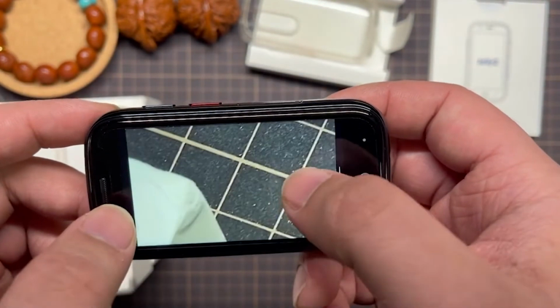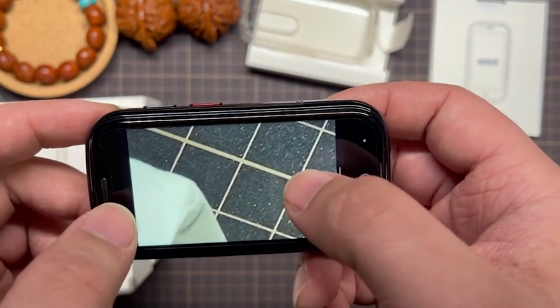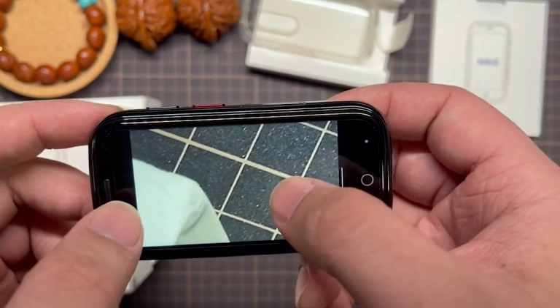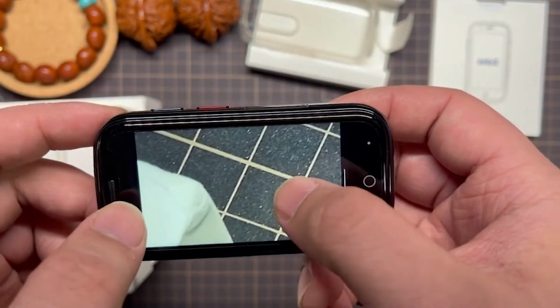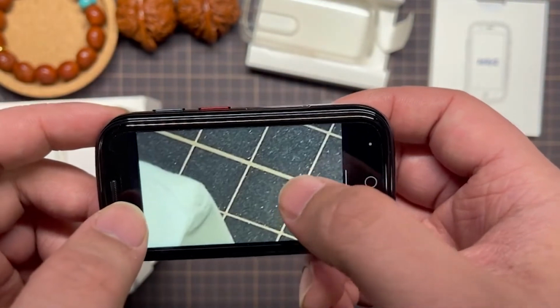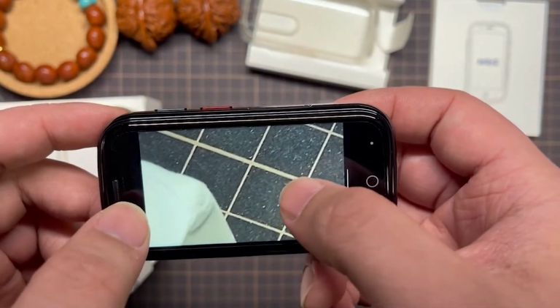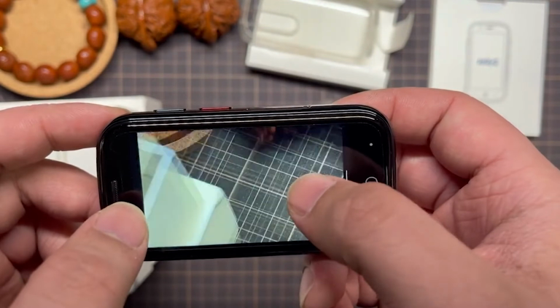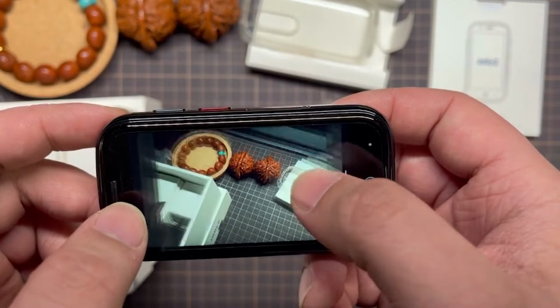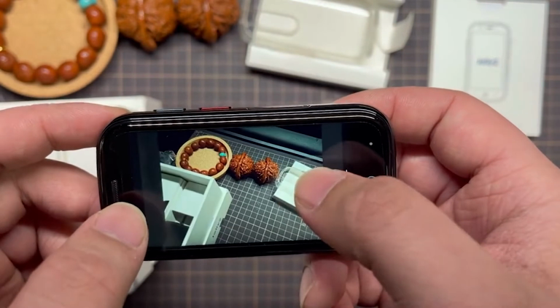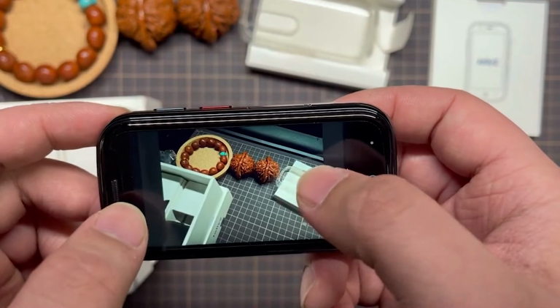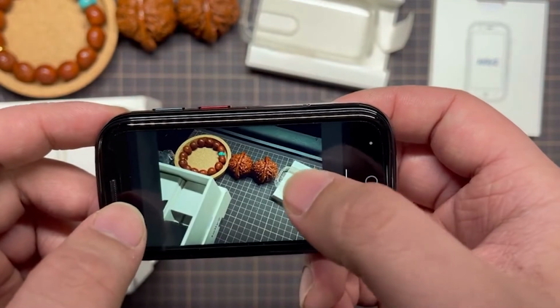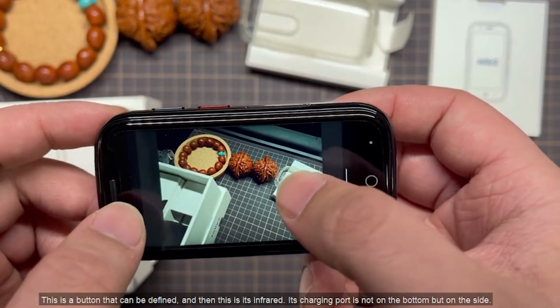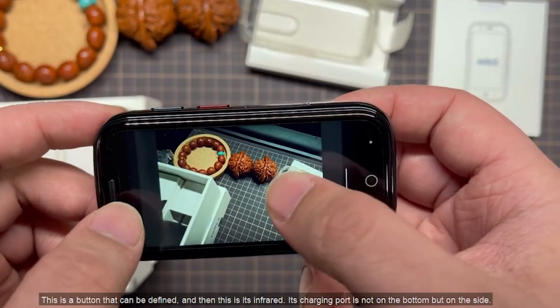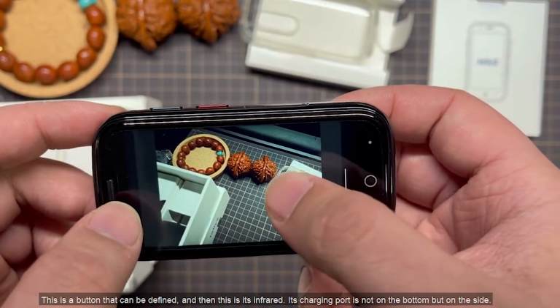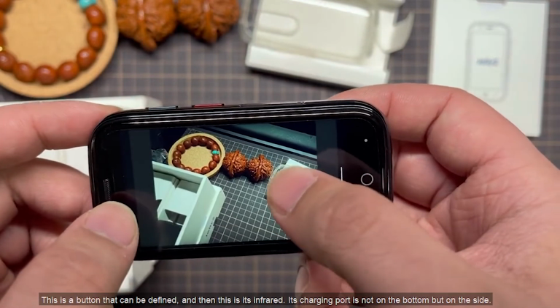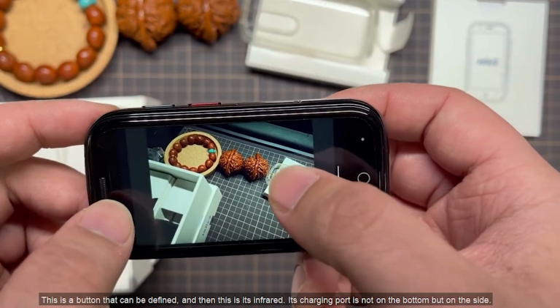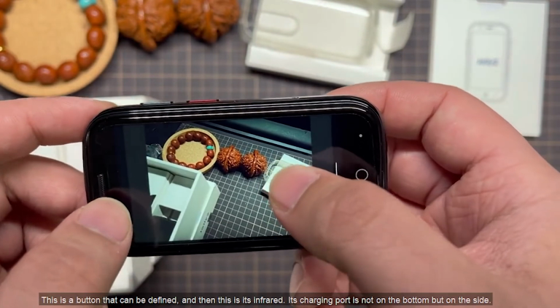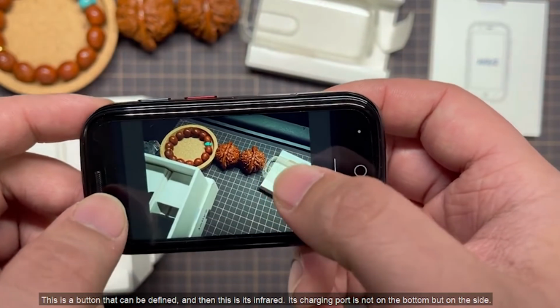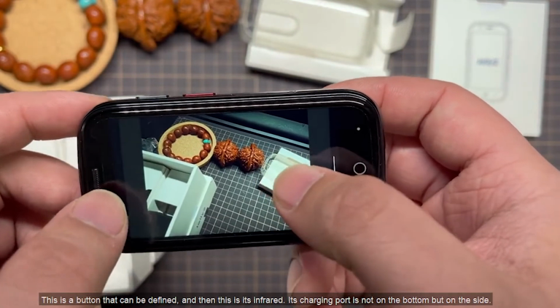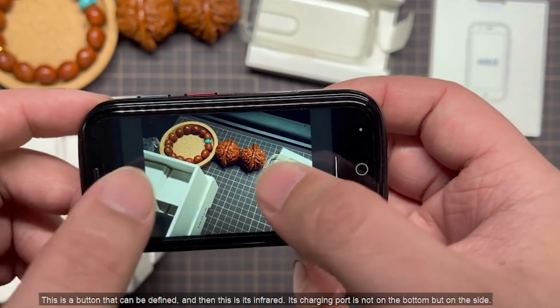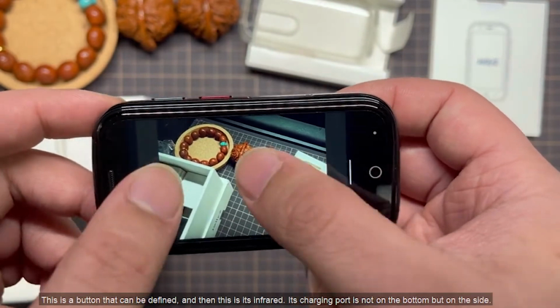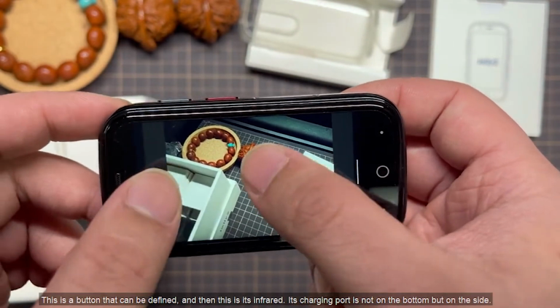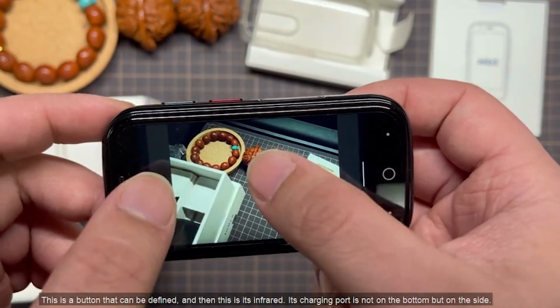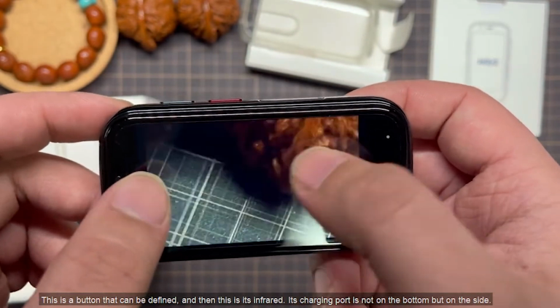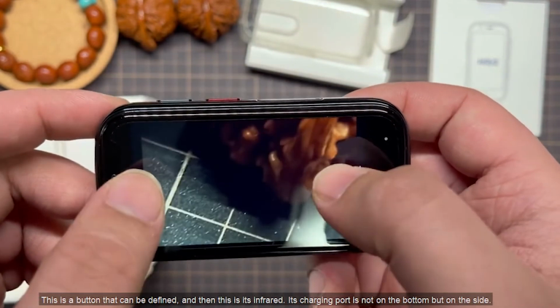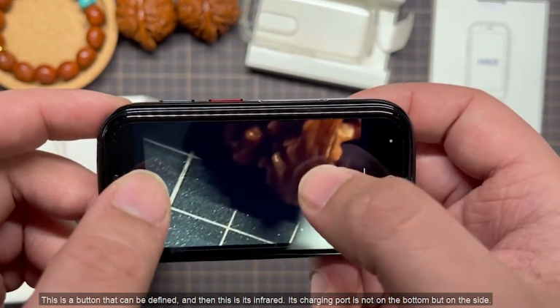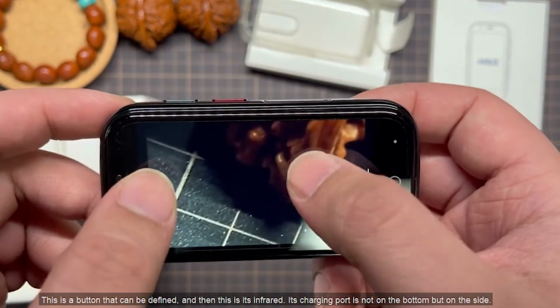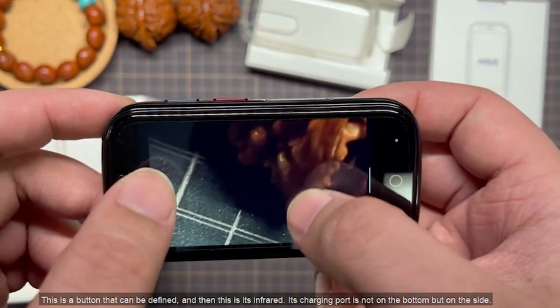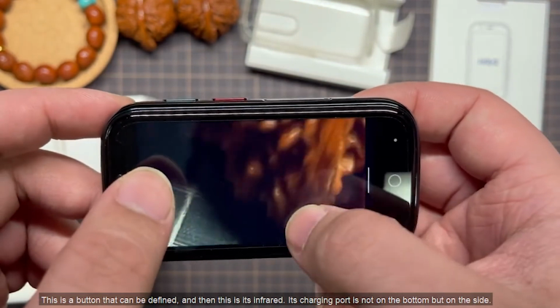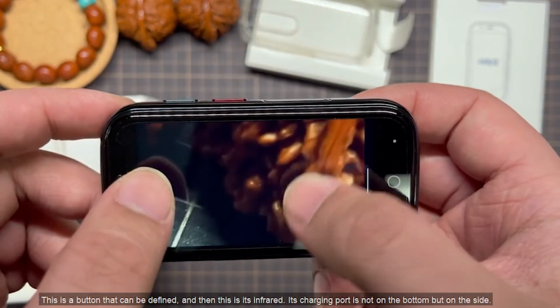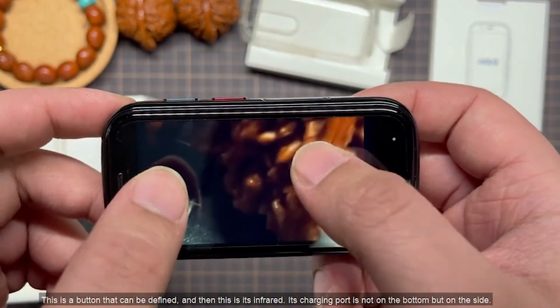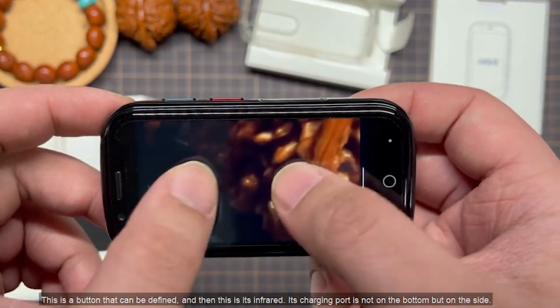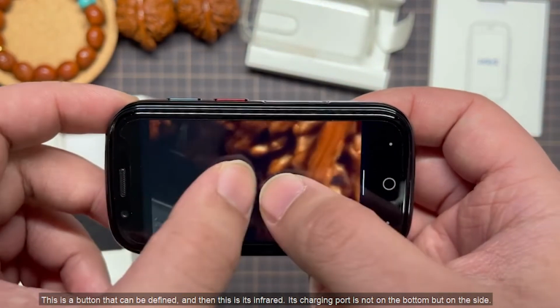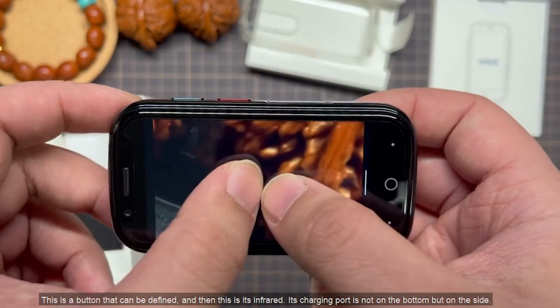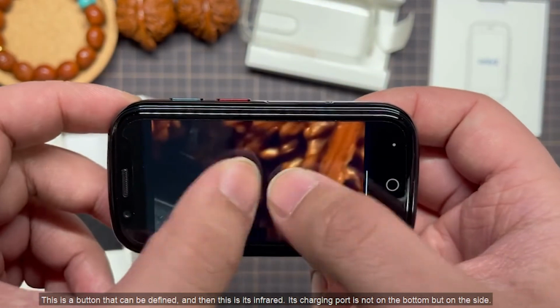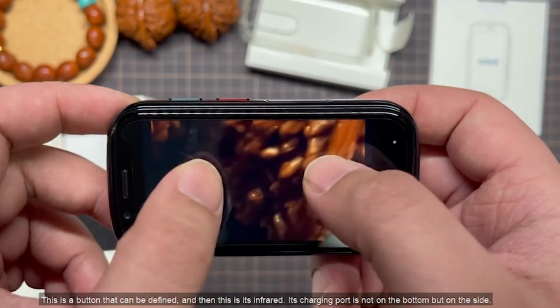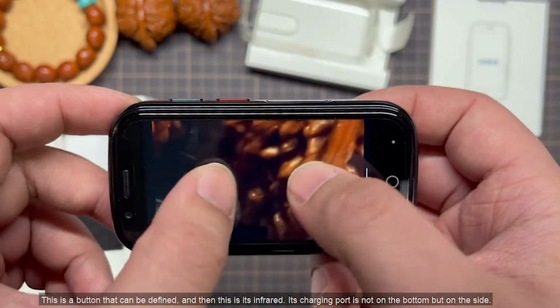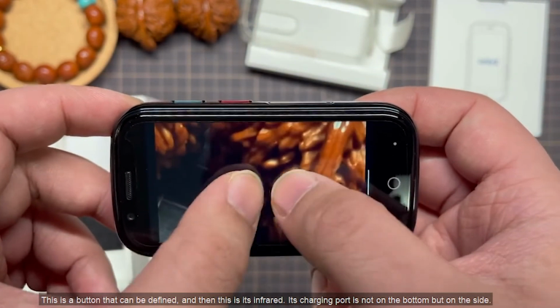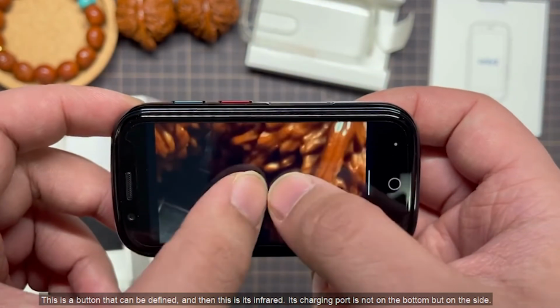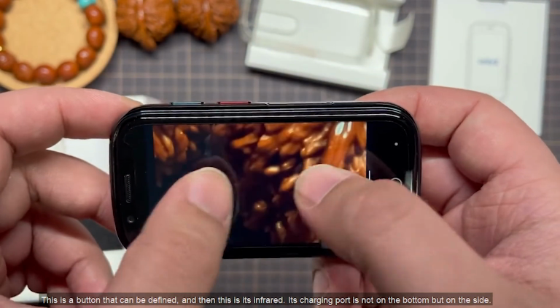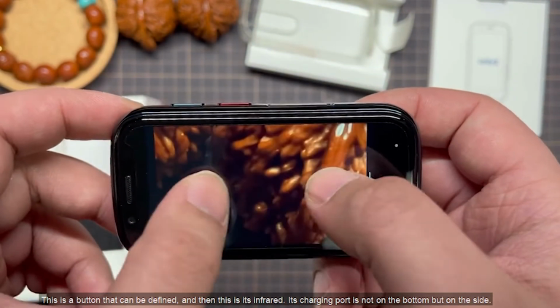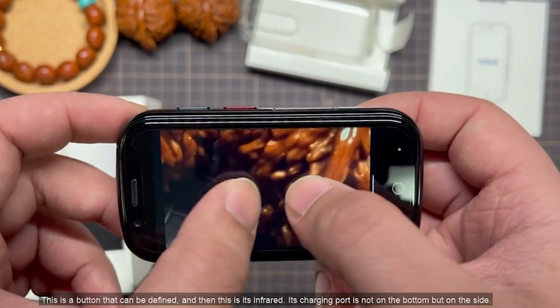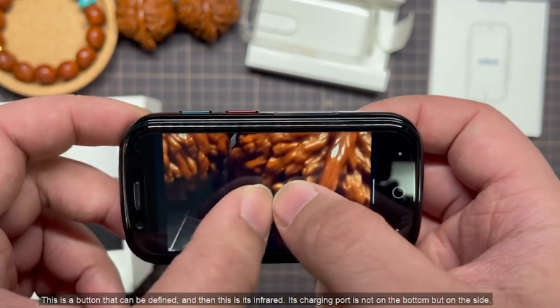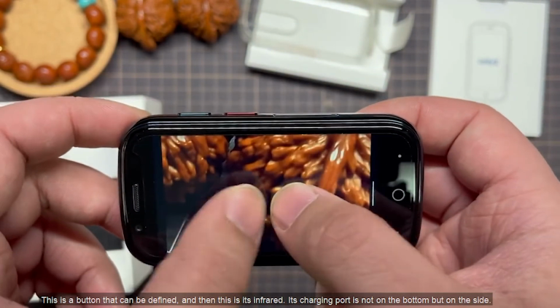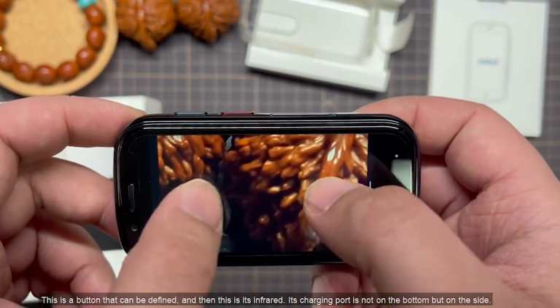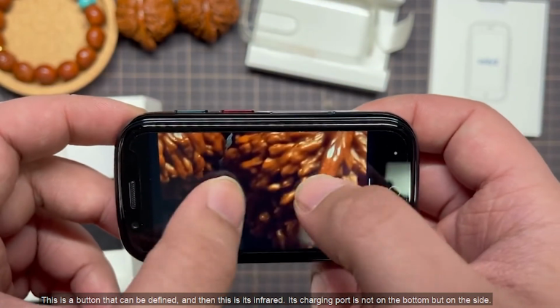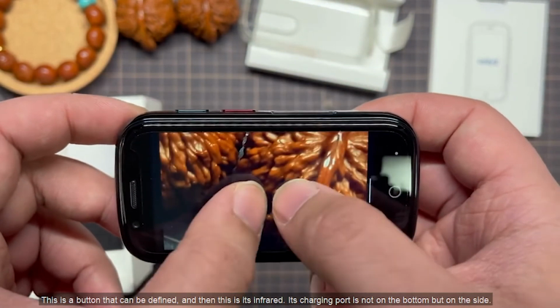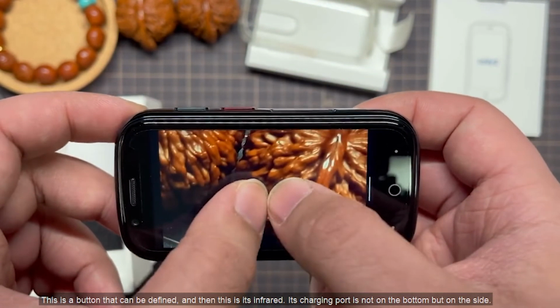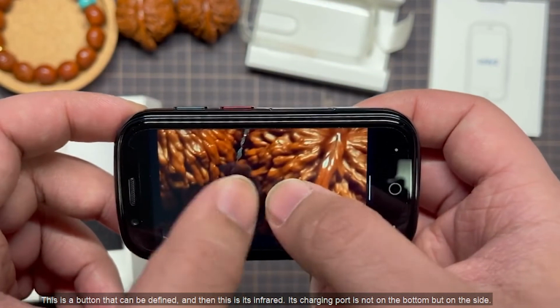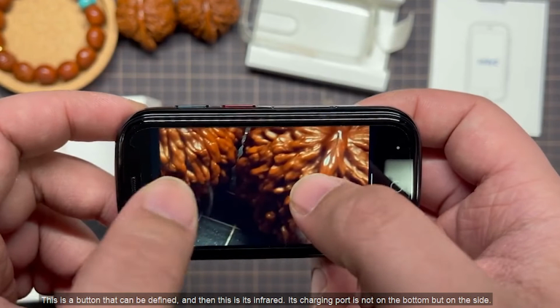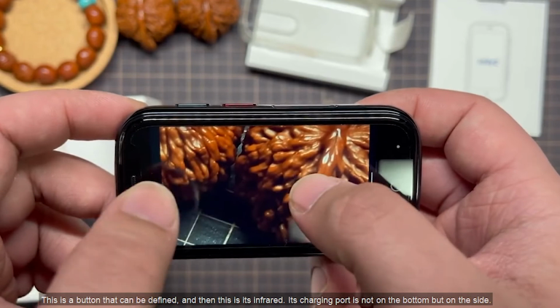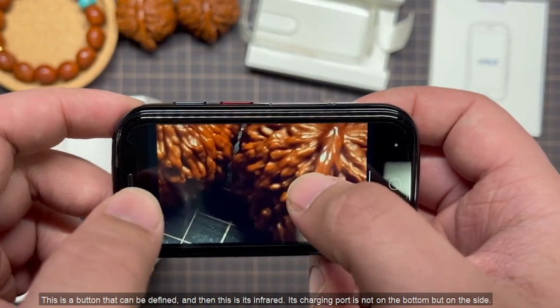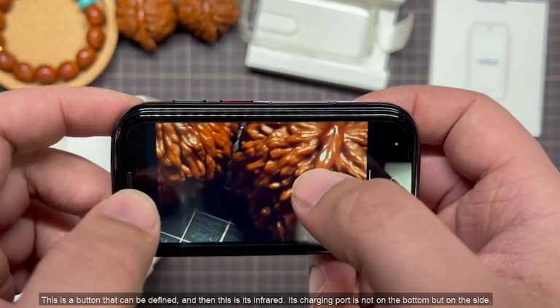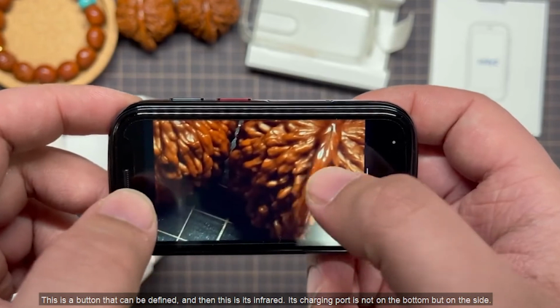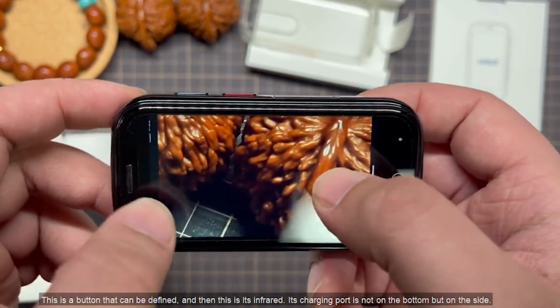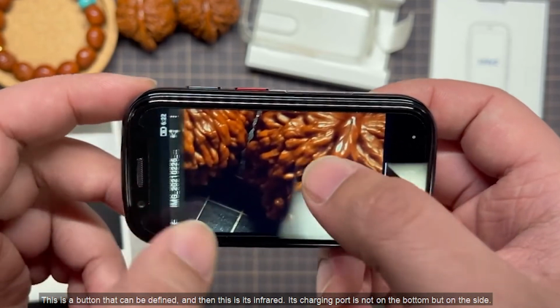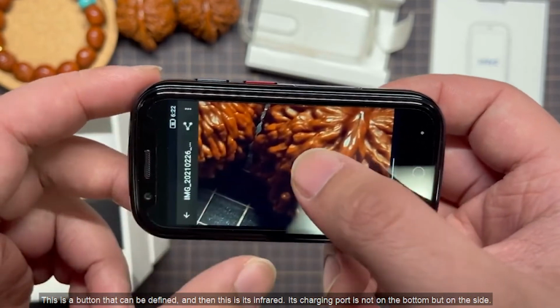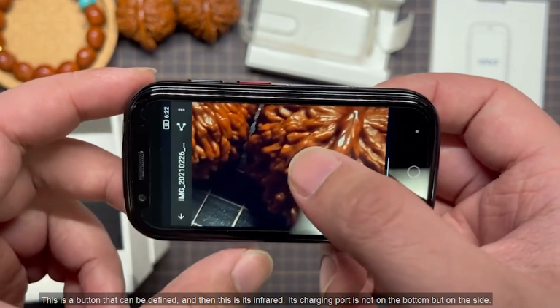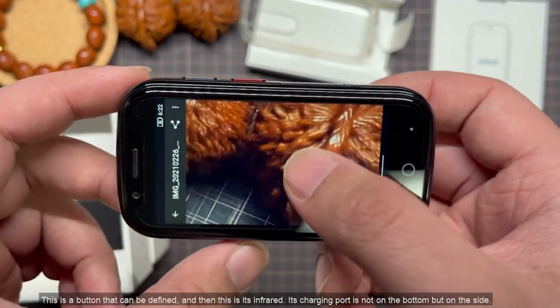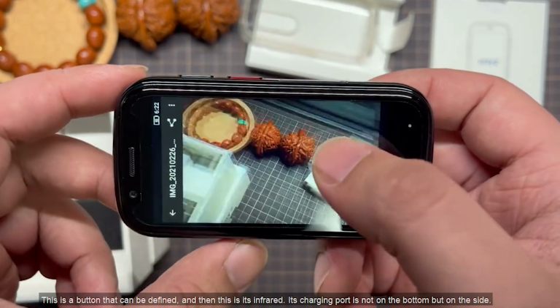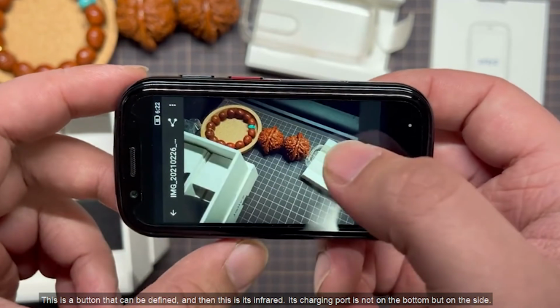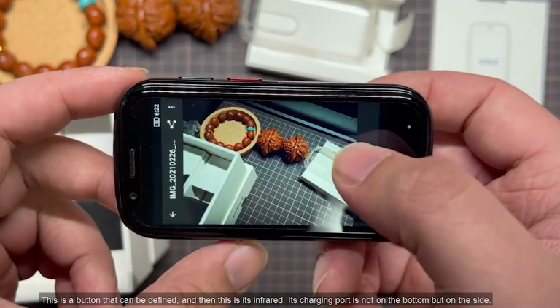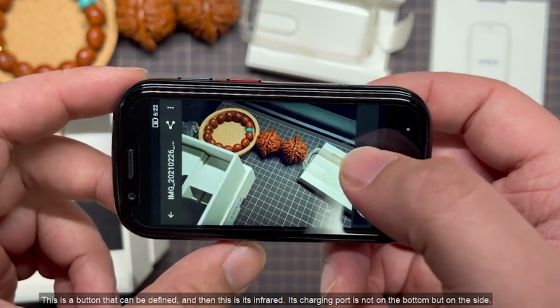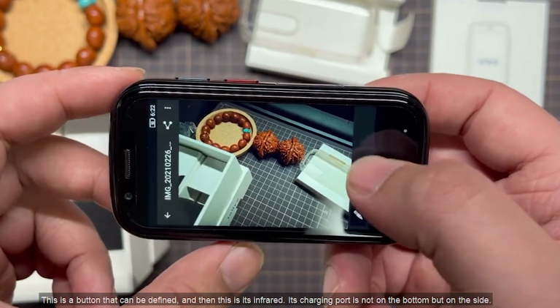There is a button that can be user-defined, and this is its infrared. The charging port is not on the bottom, but on the side.